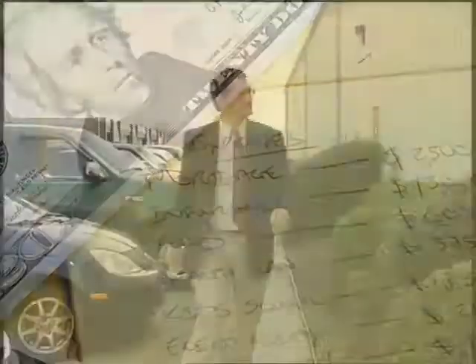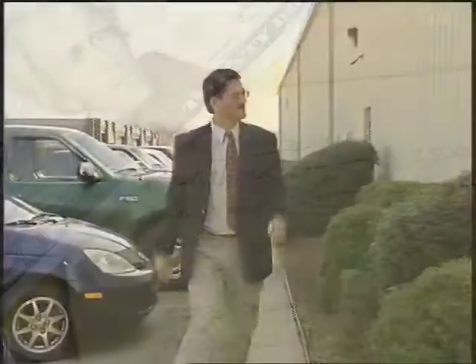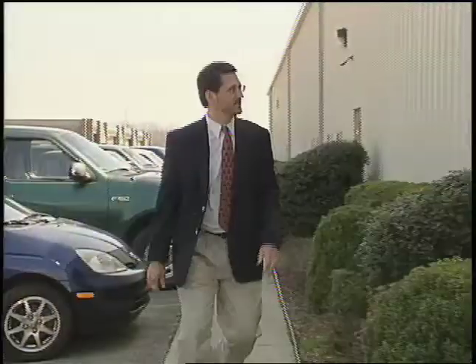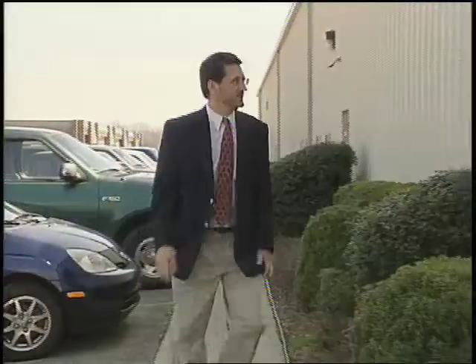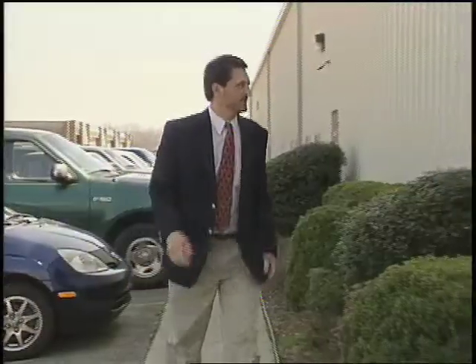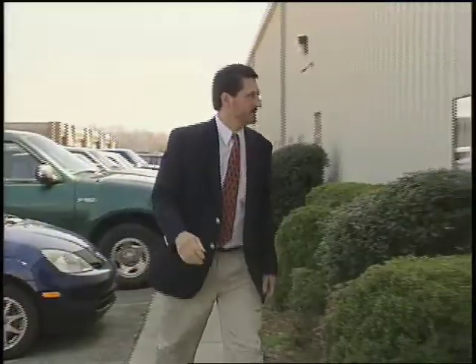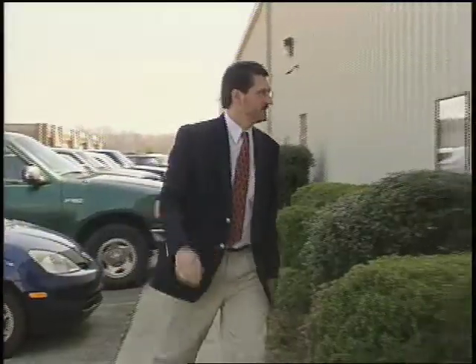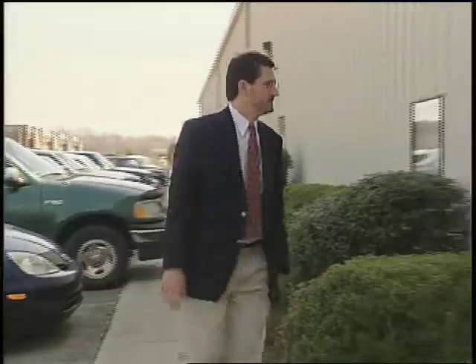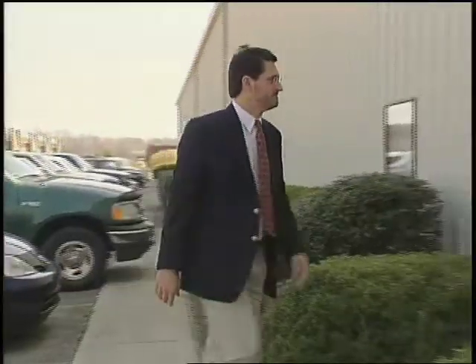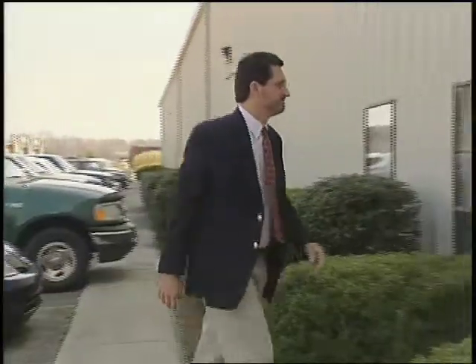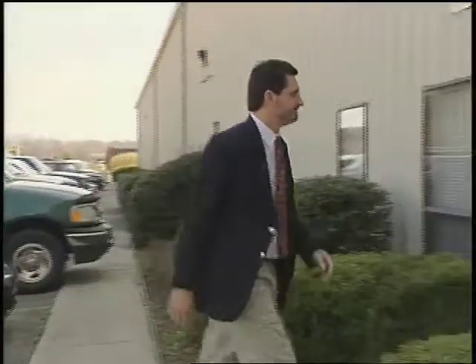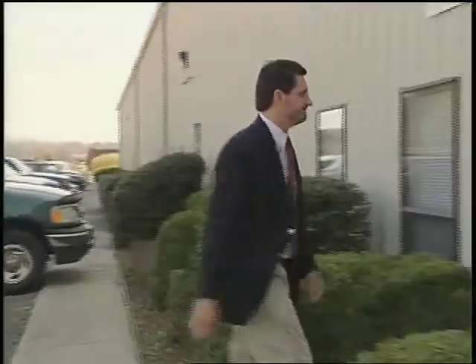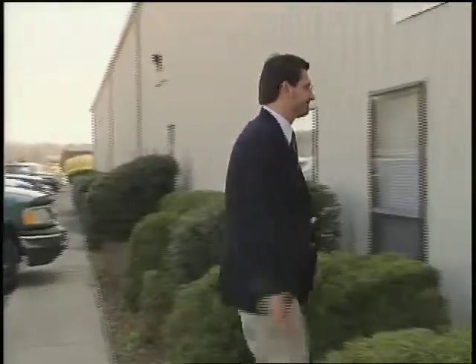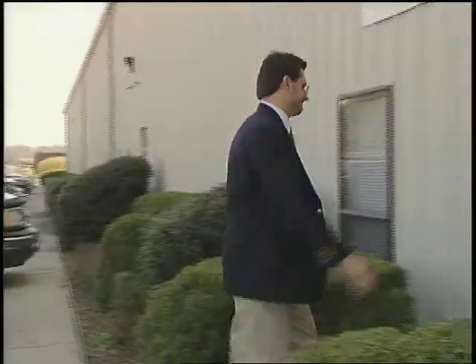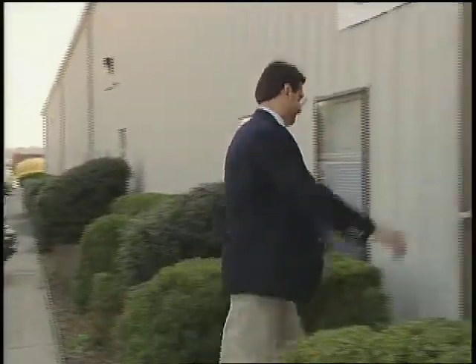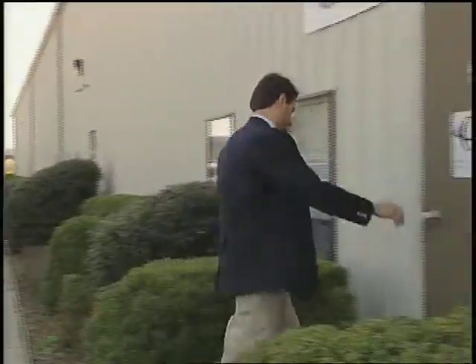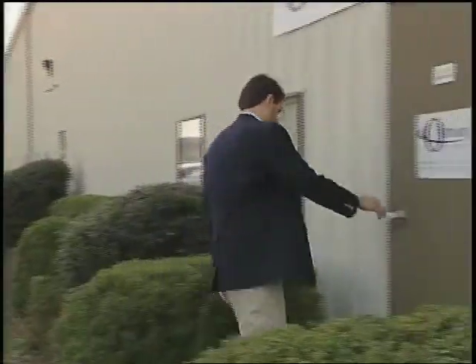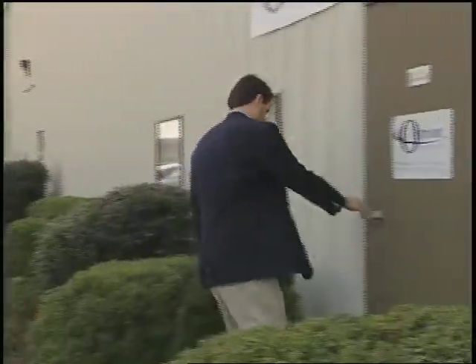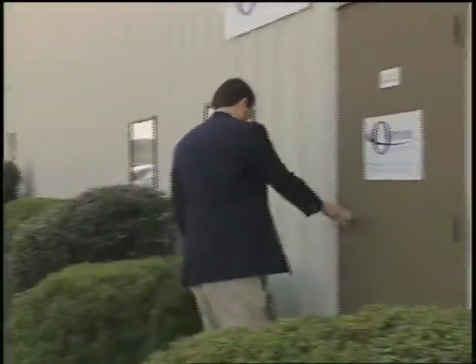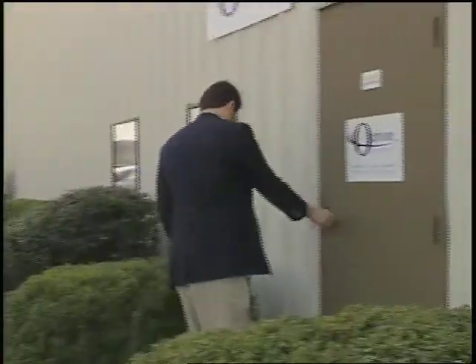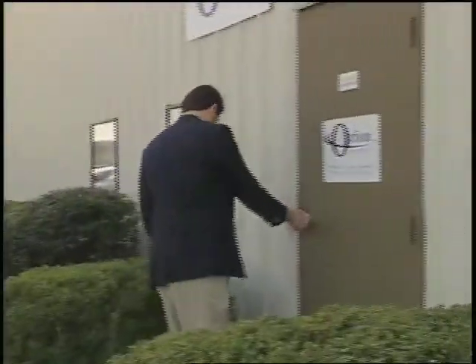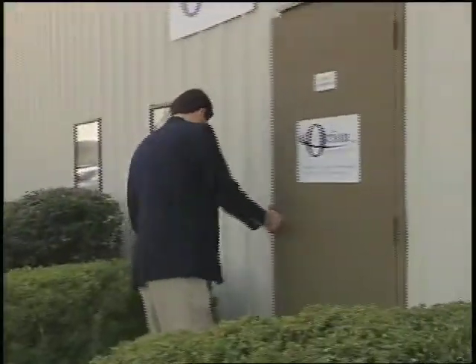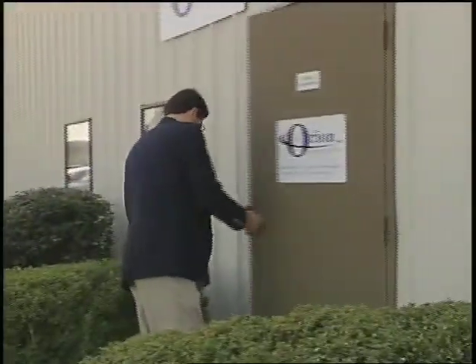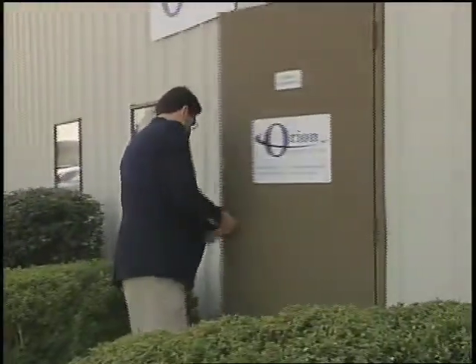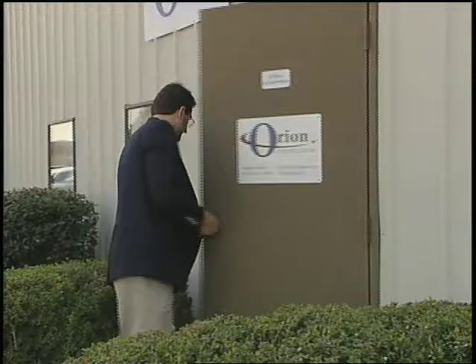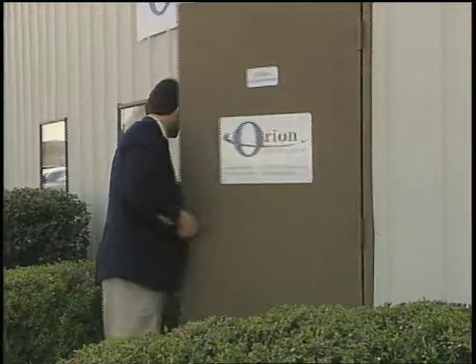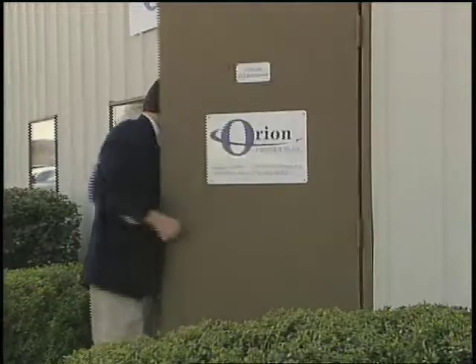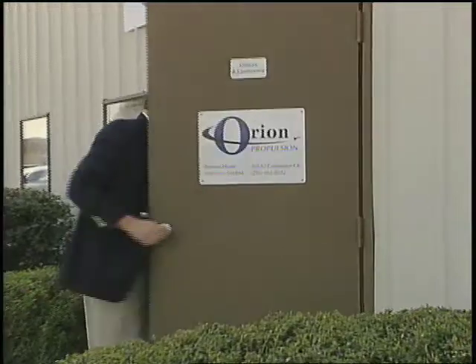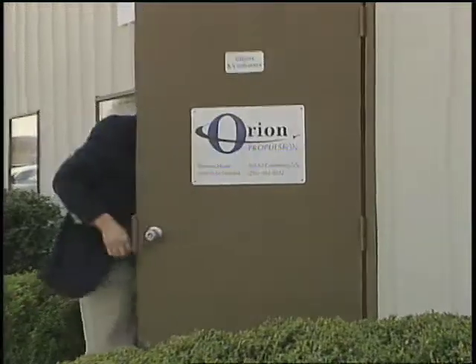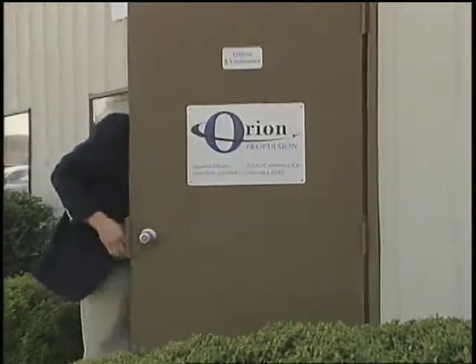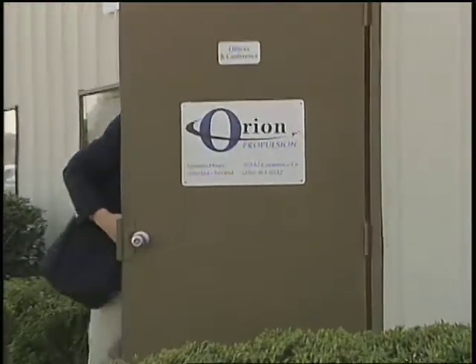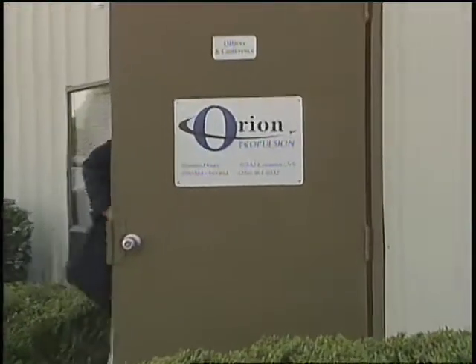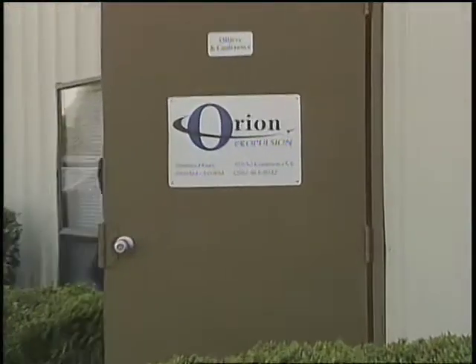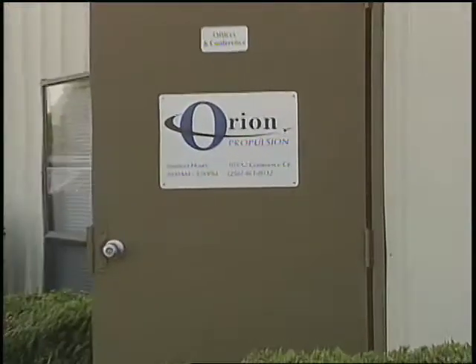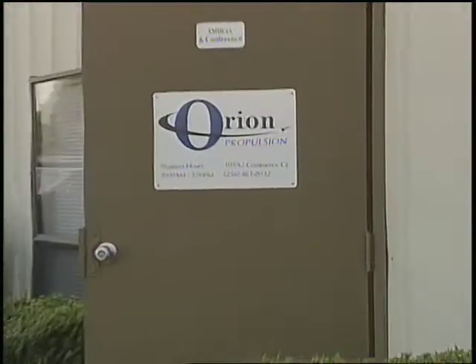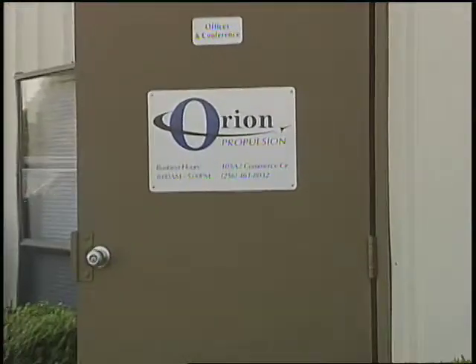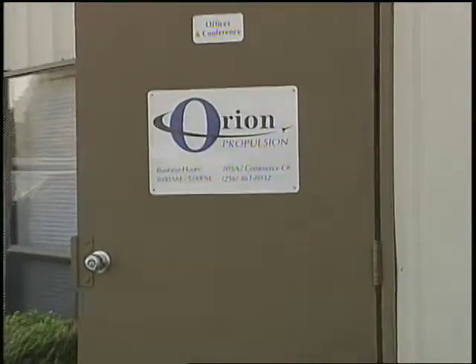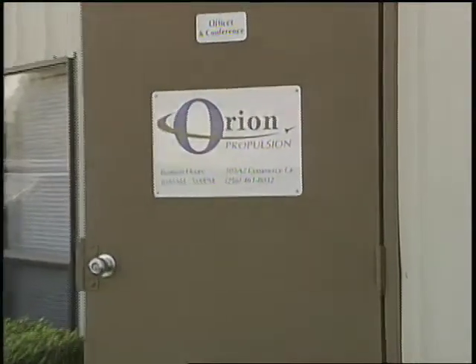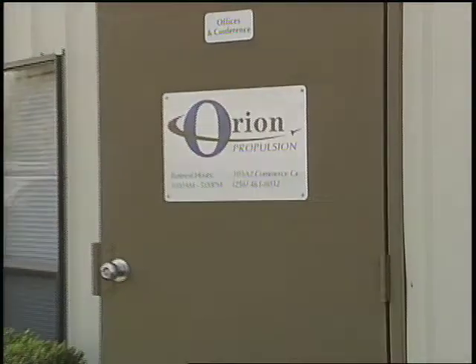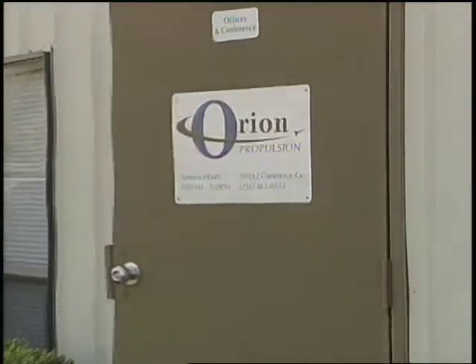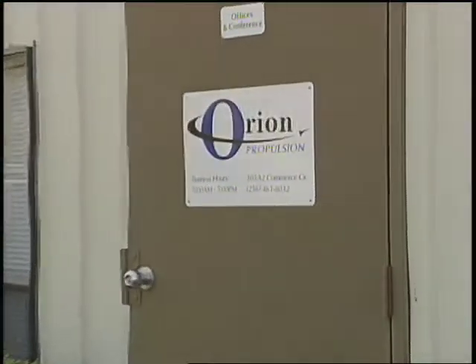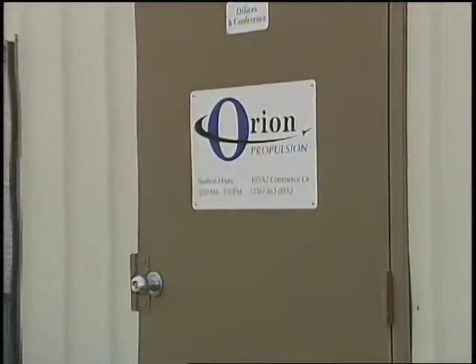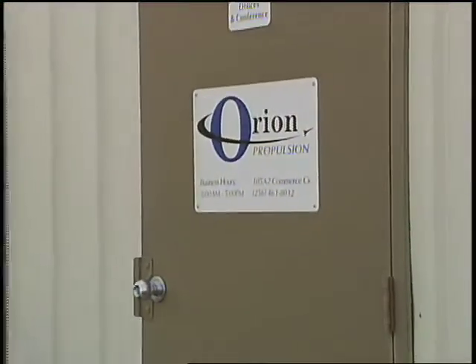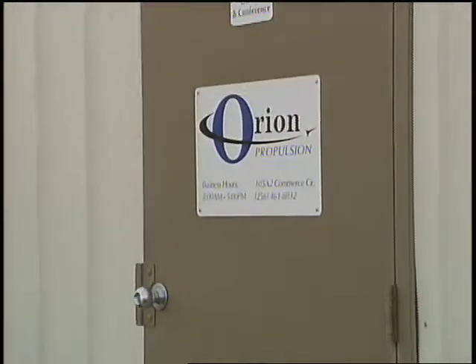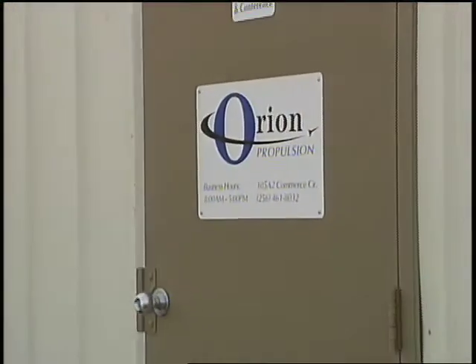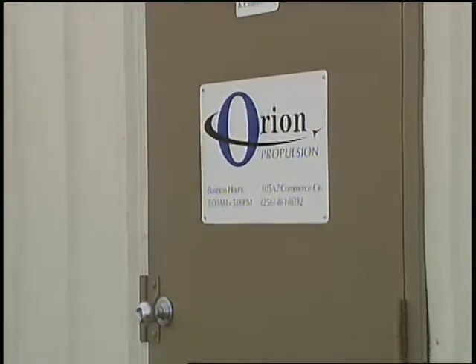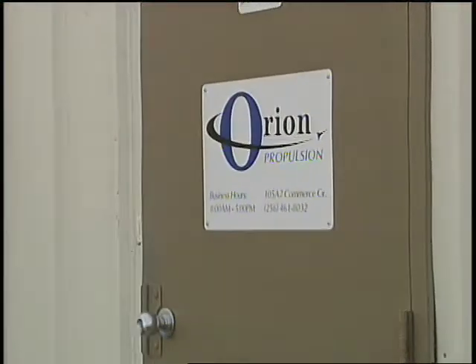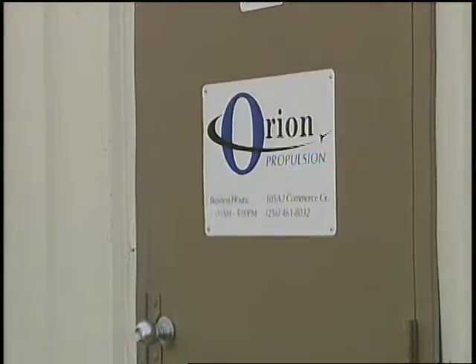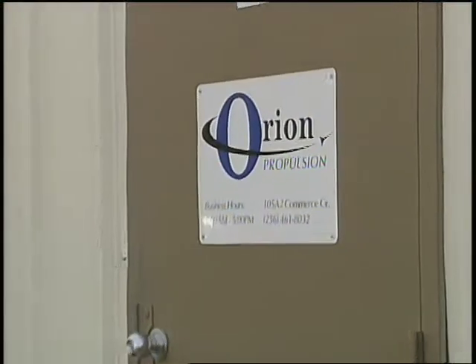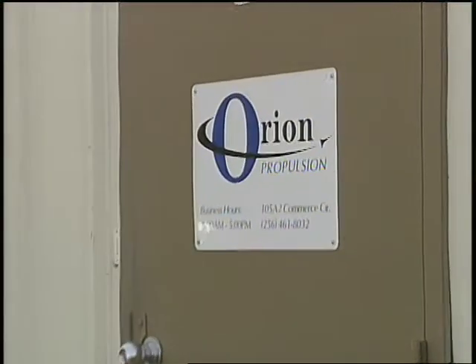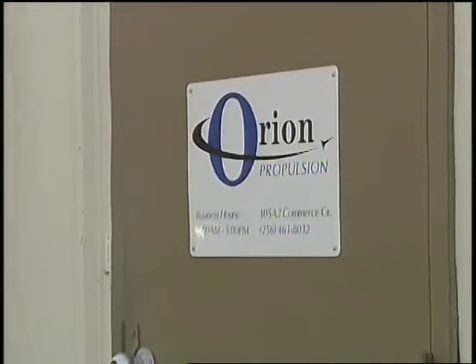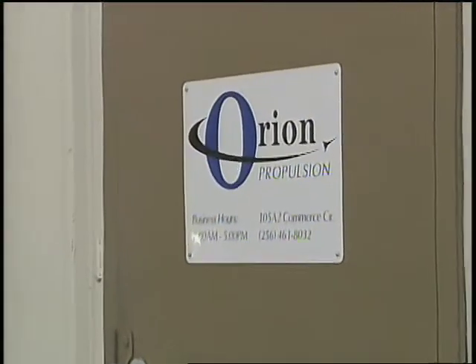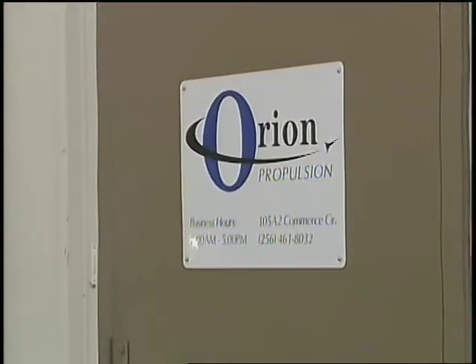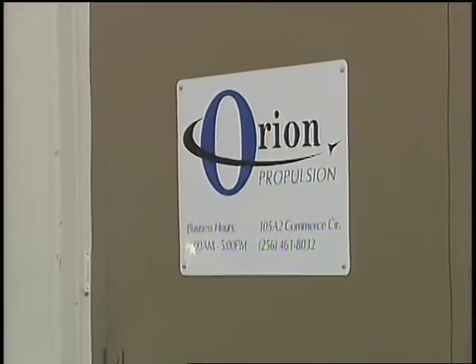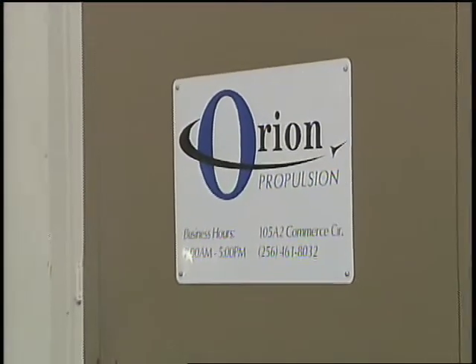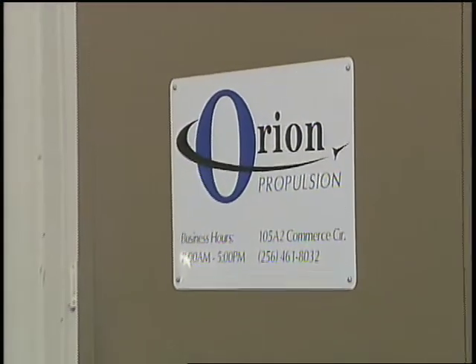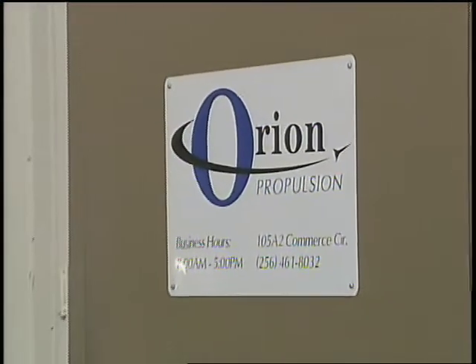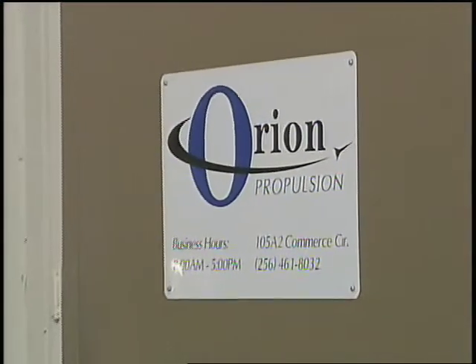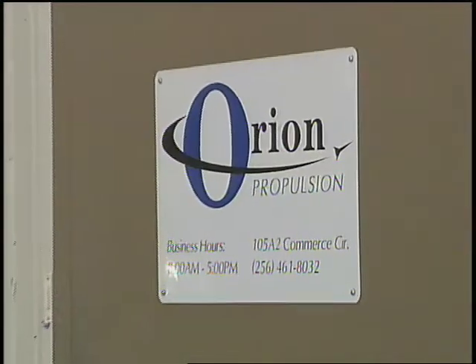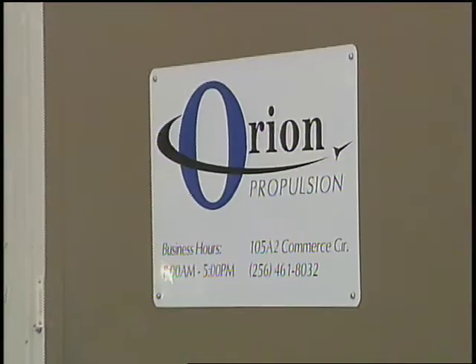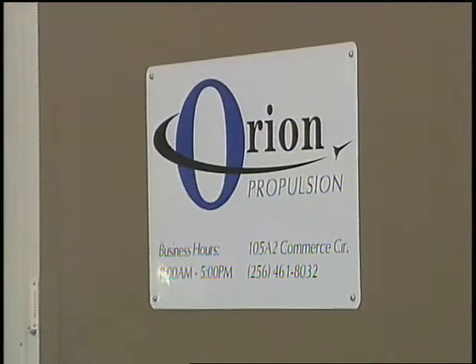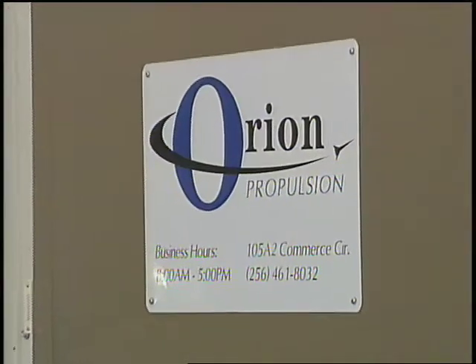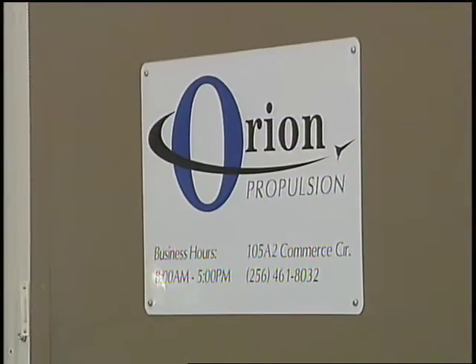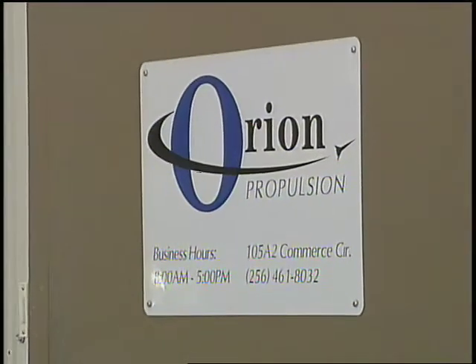Tim Pickens, president of Orion Propulsion, knows that choosing the right features for a new spacecraft is not so different.